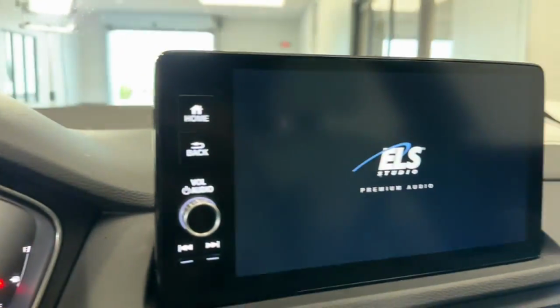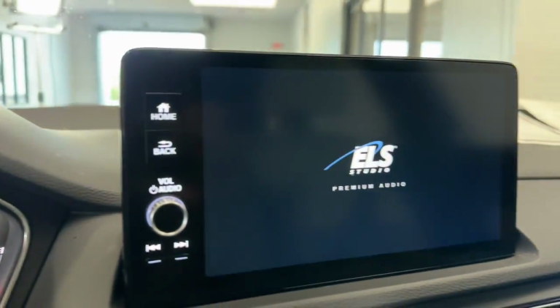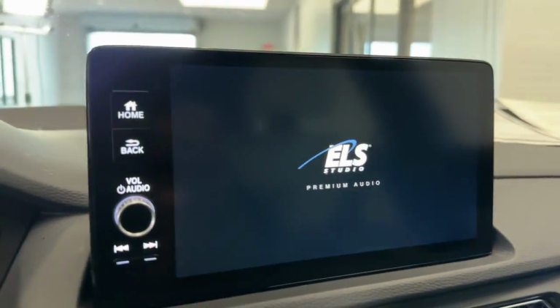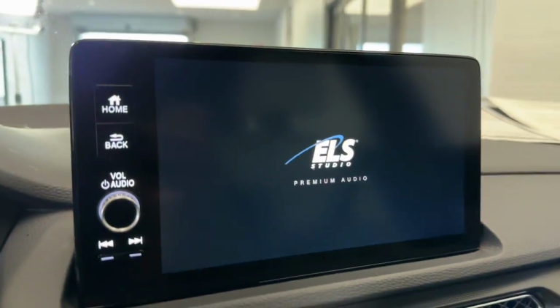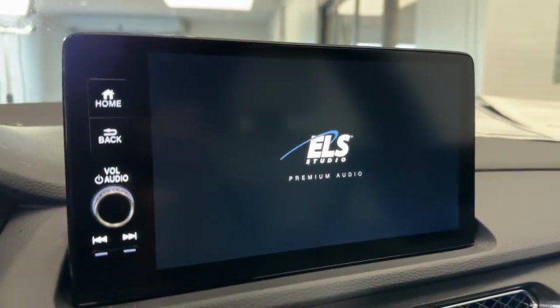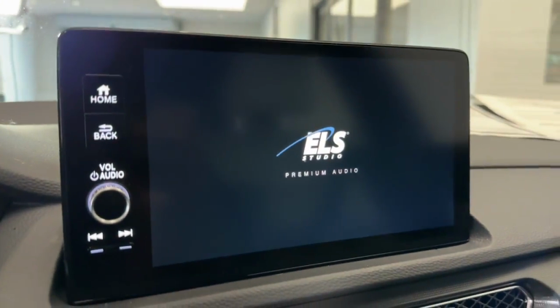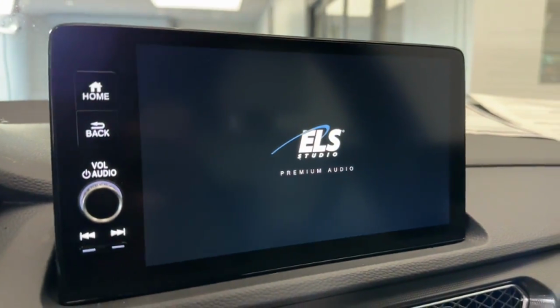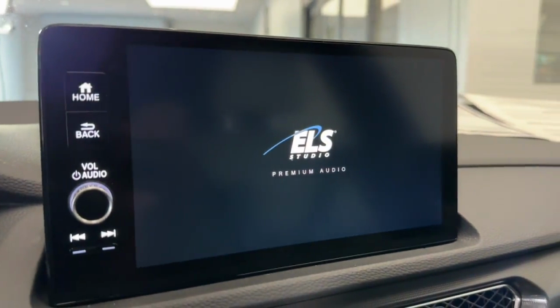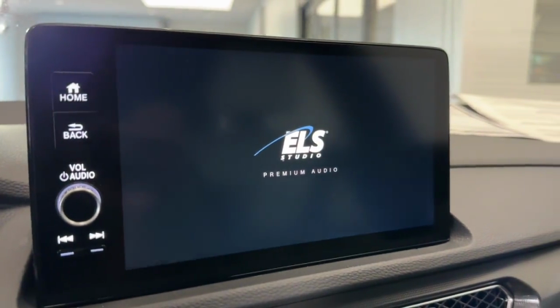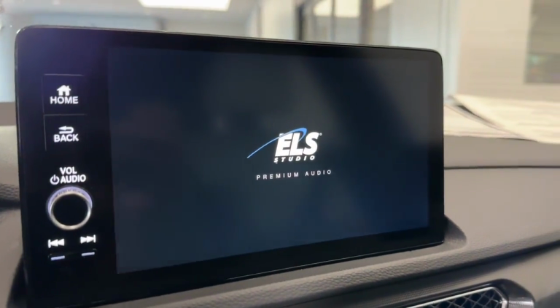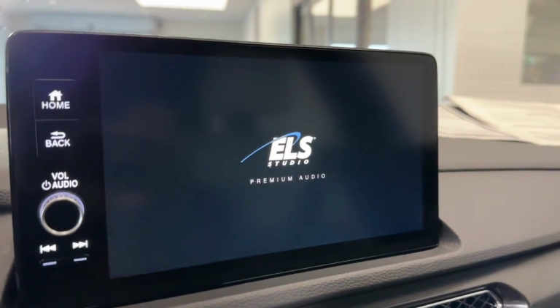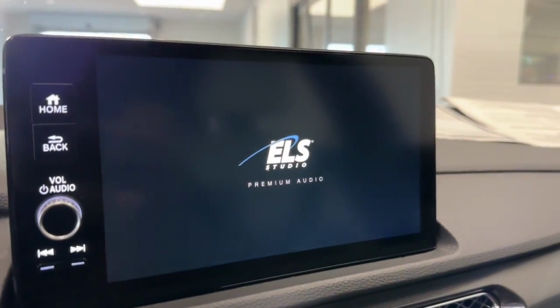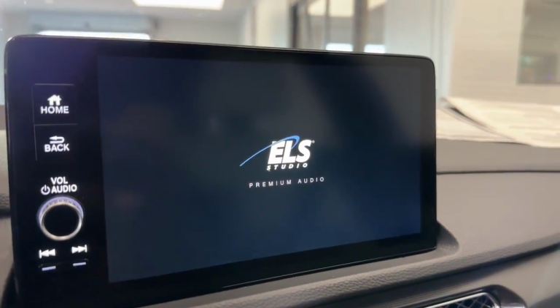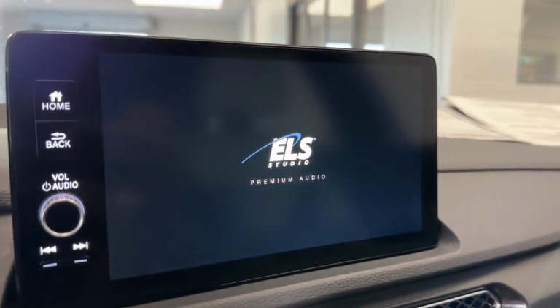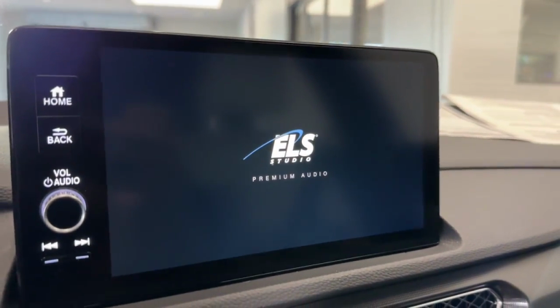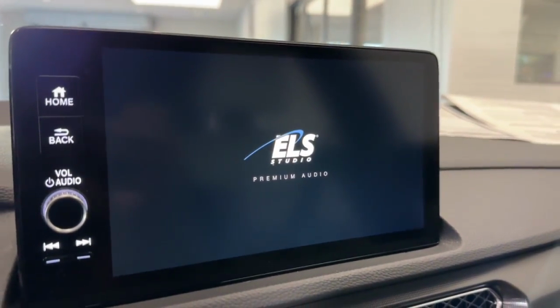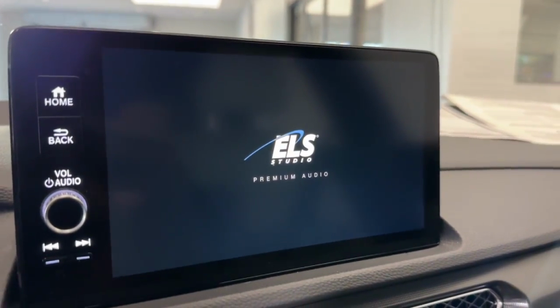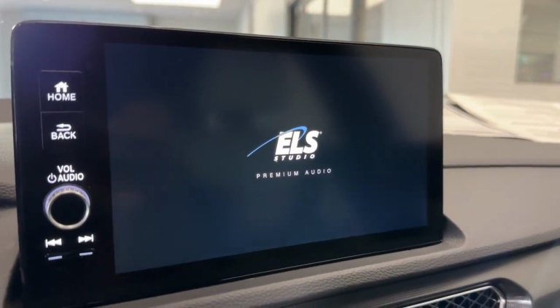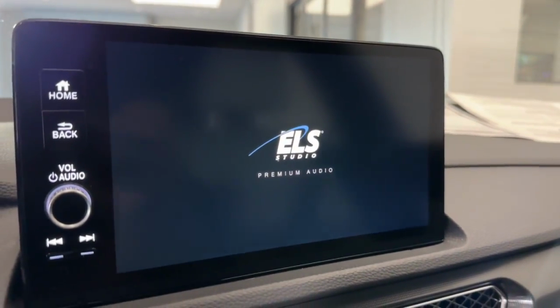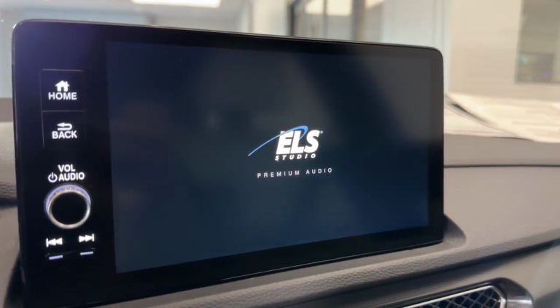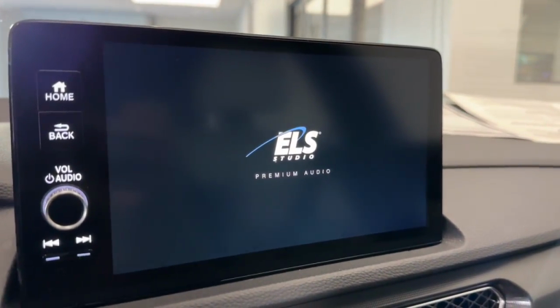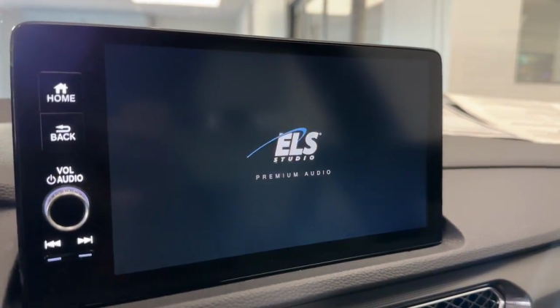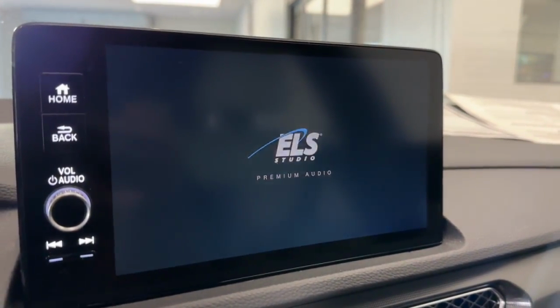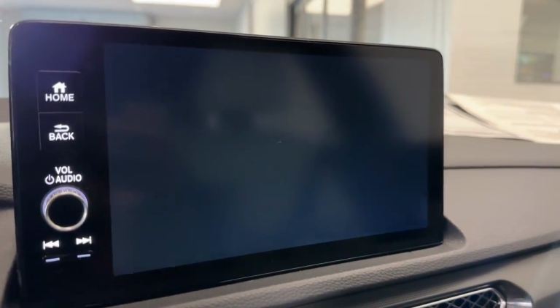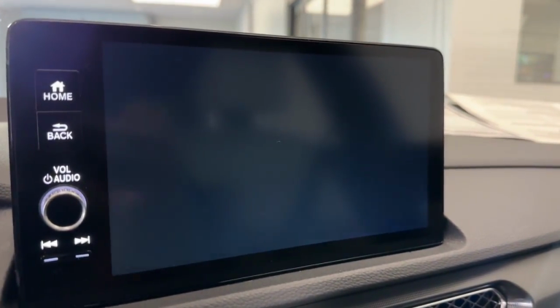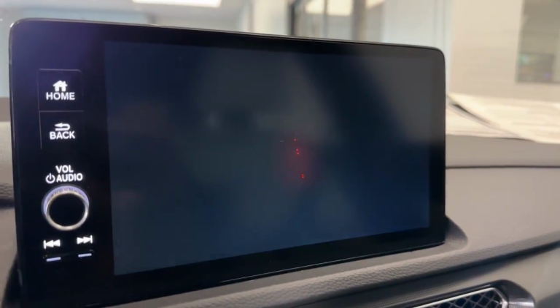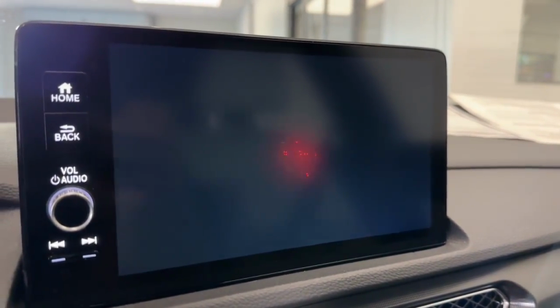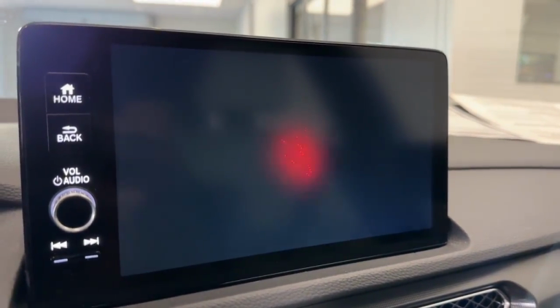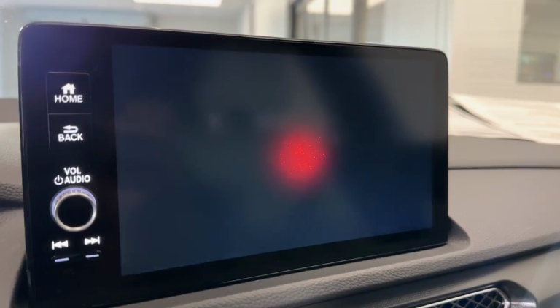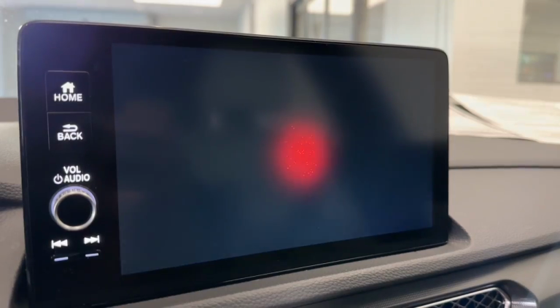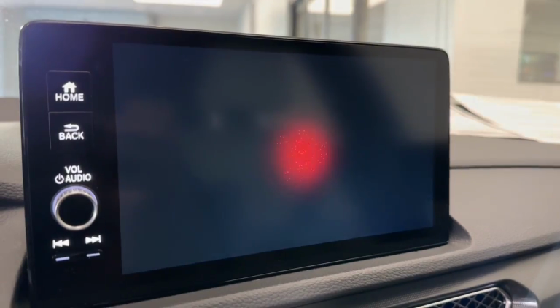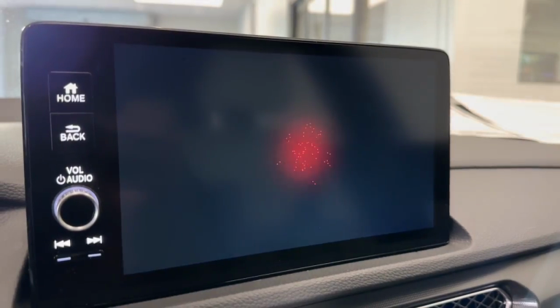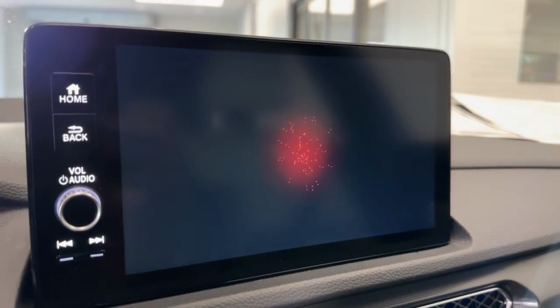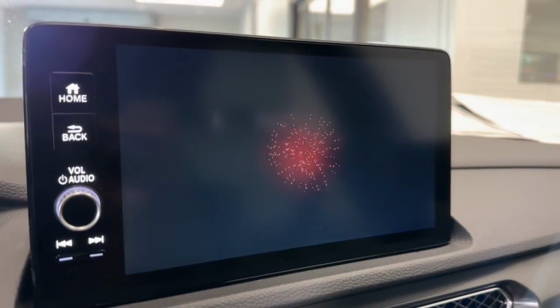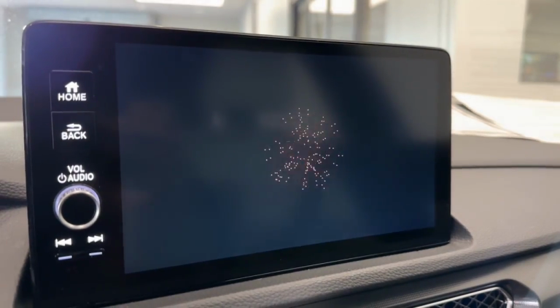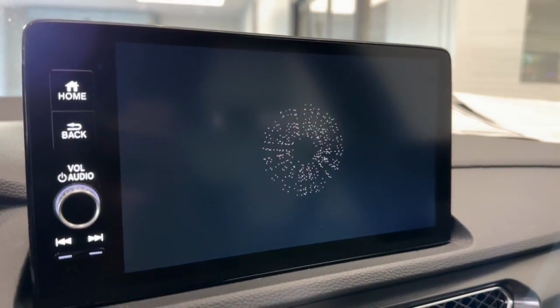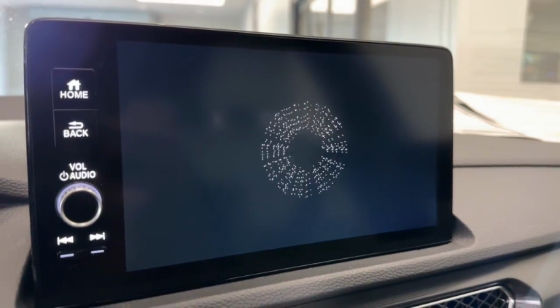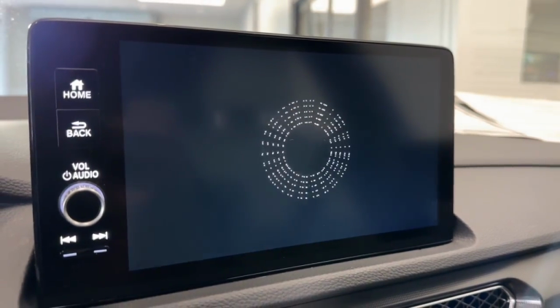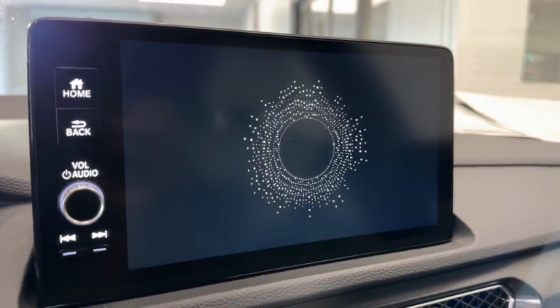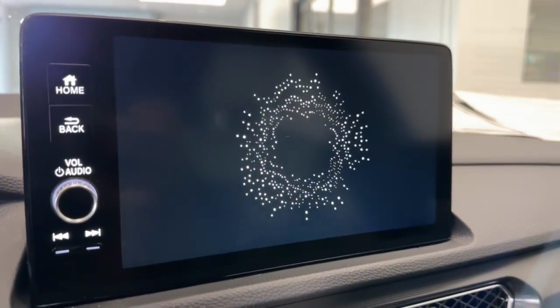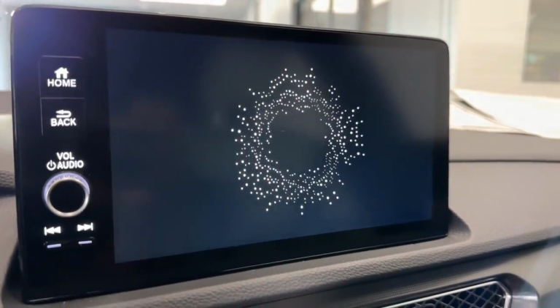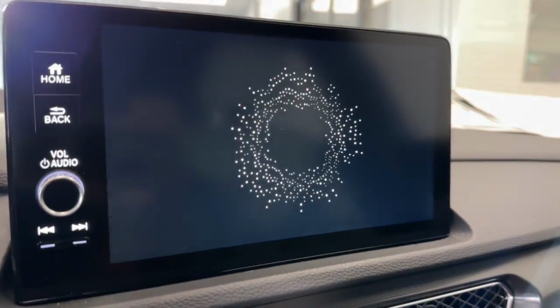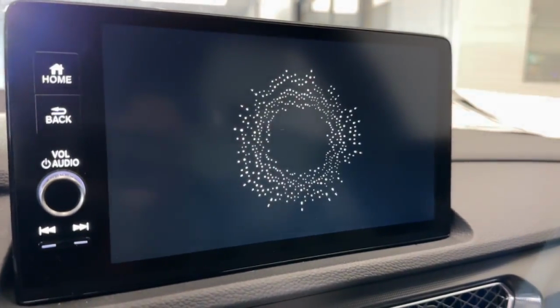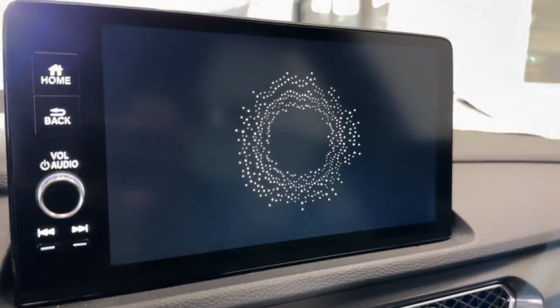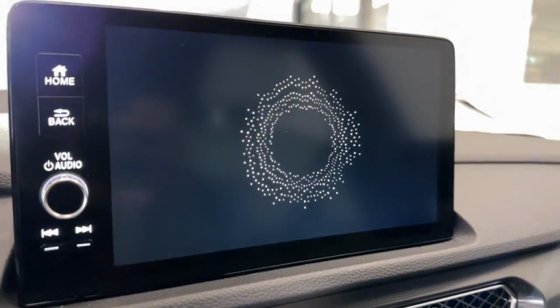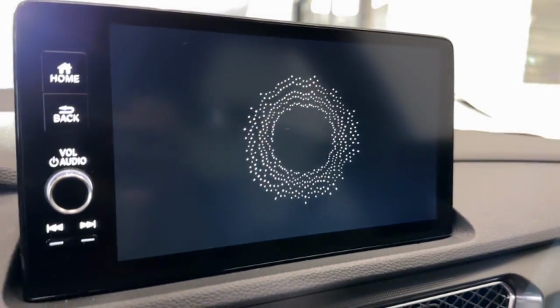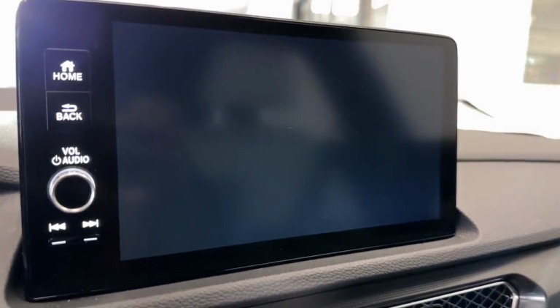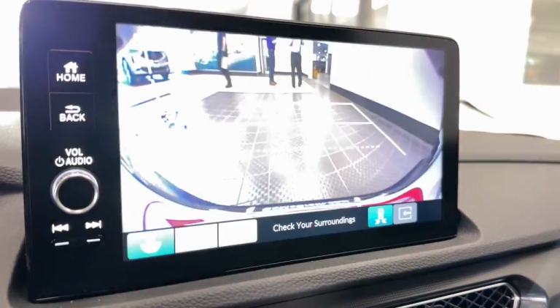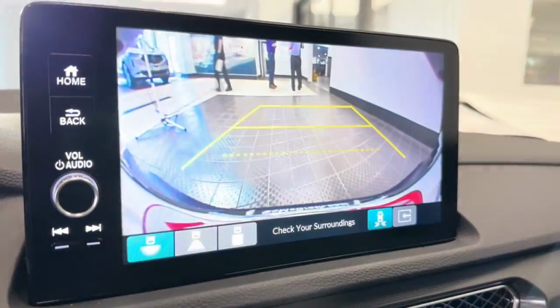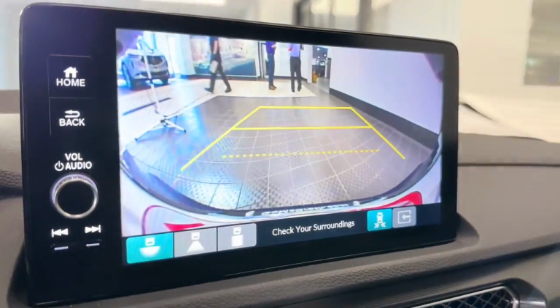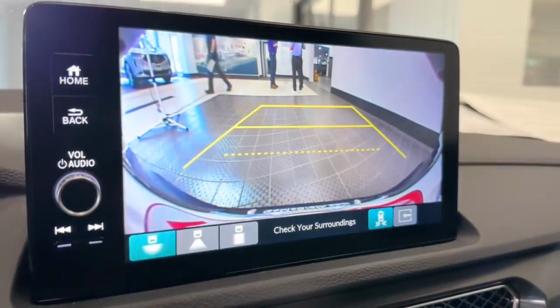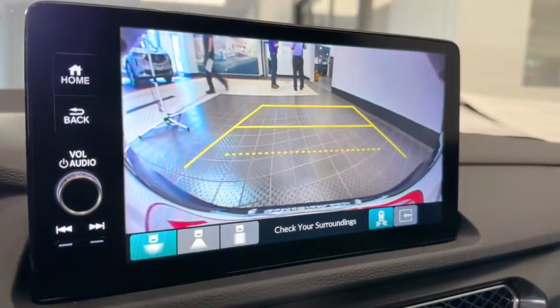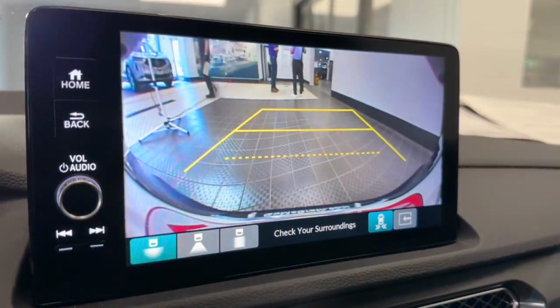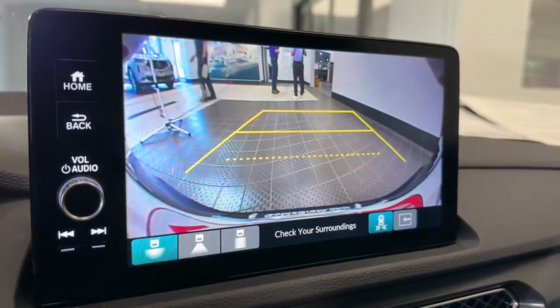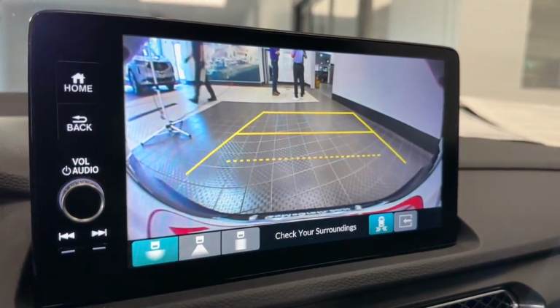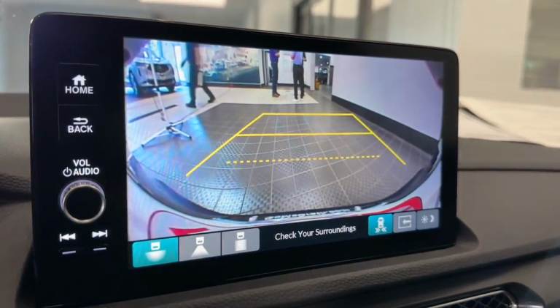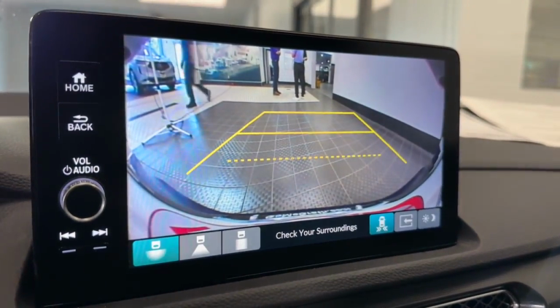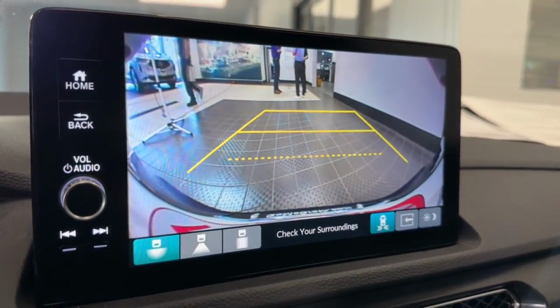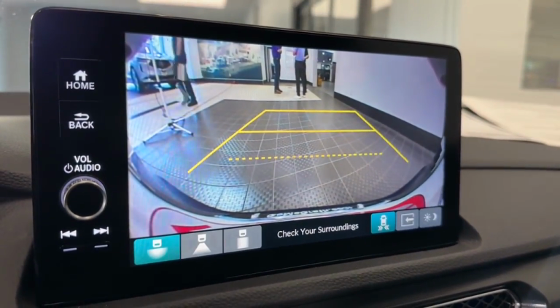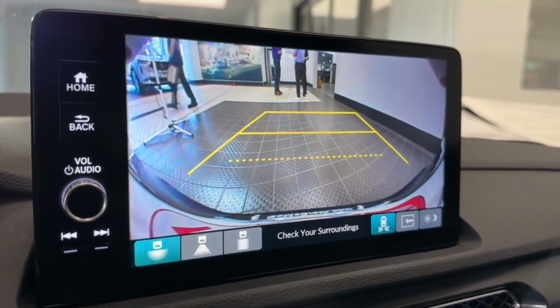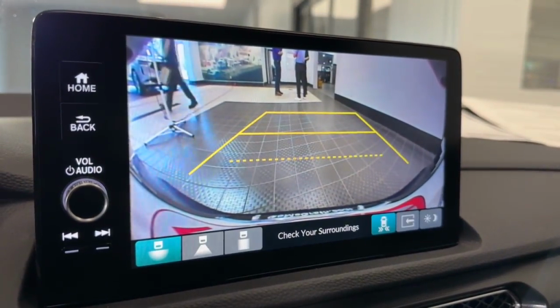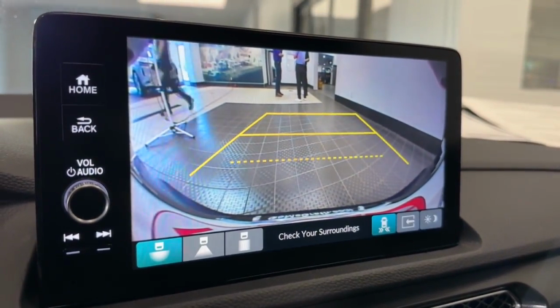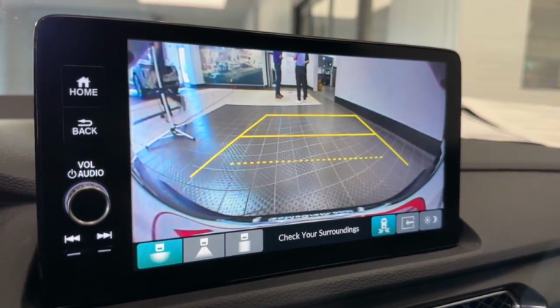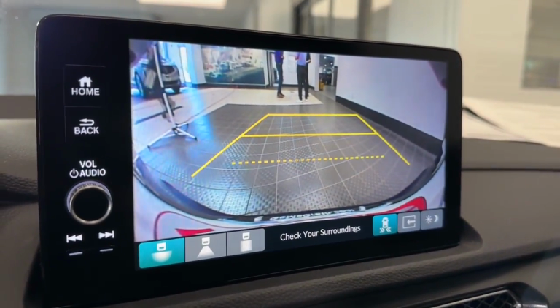Navigation System, Sun/Moonroof, Premium Sound System, Lane Keeping Assist, and Backup Camera.